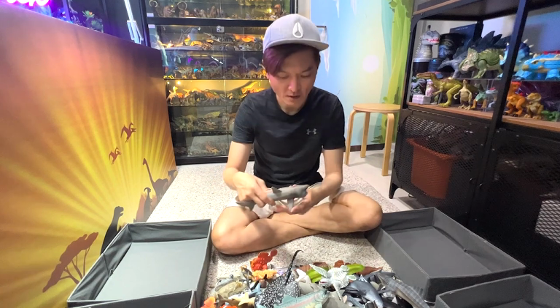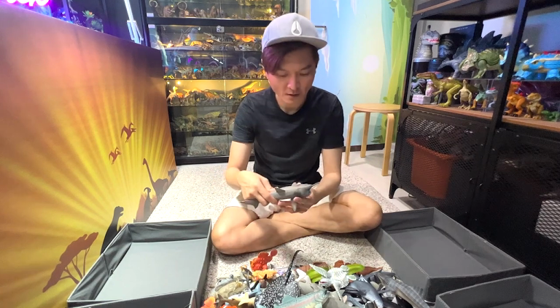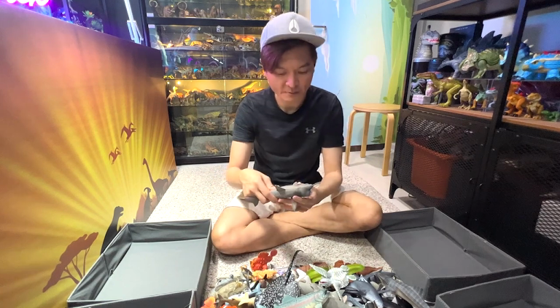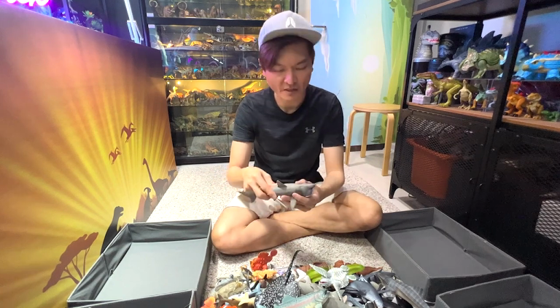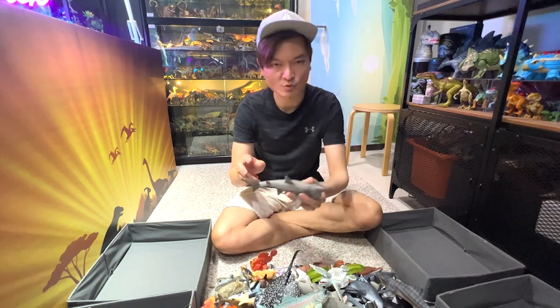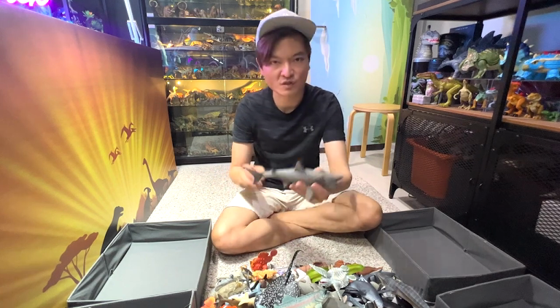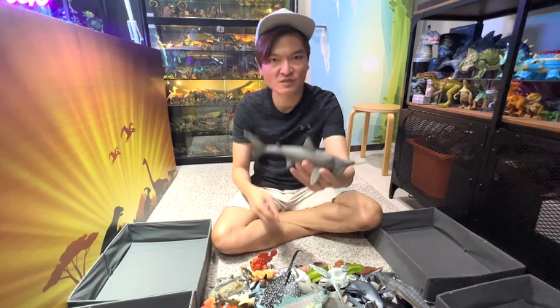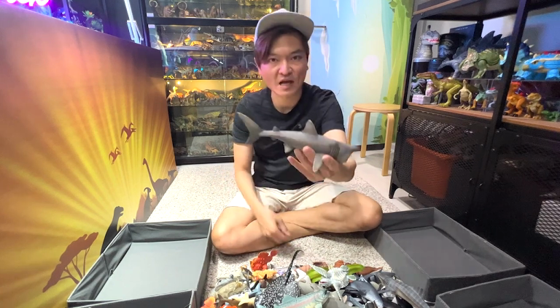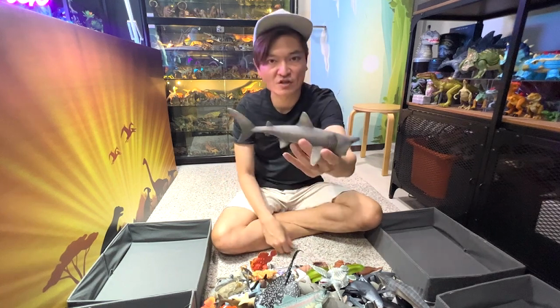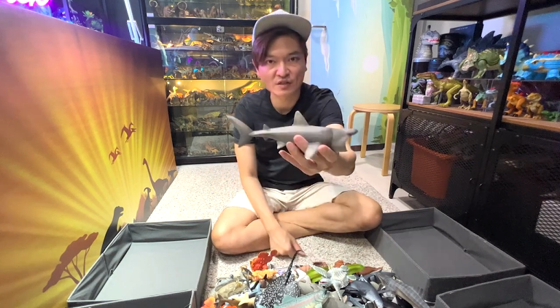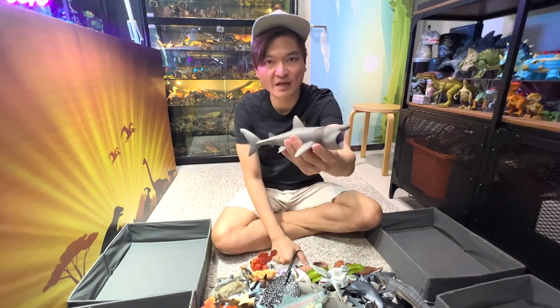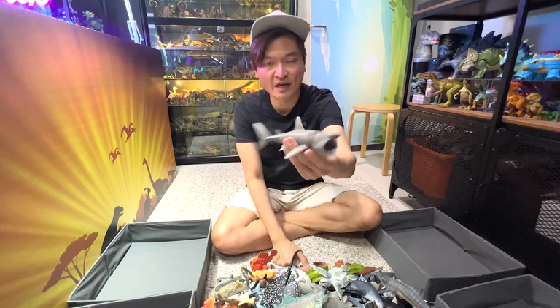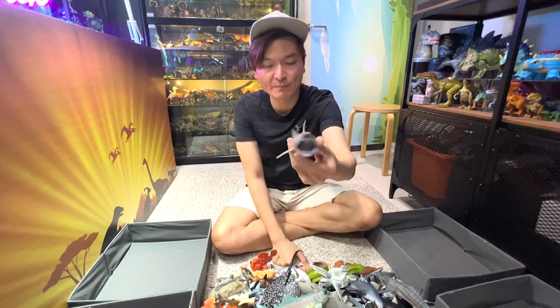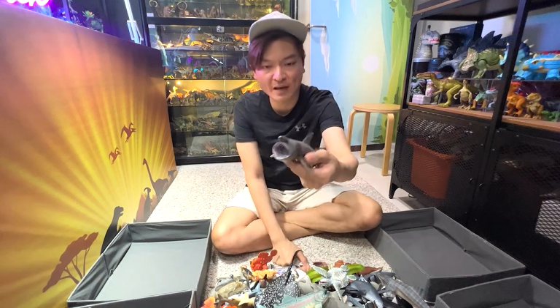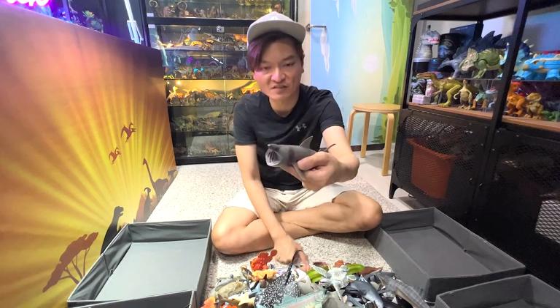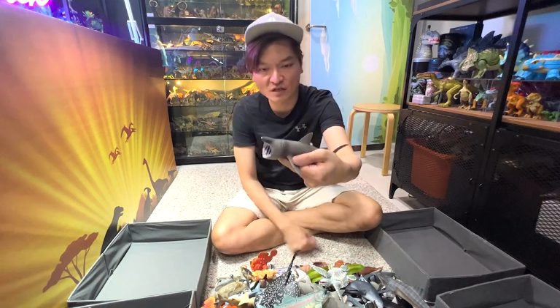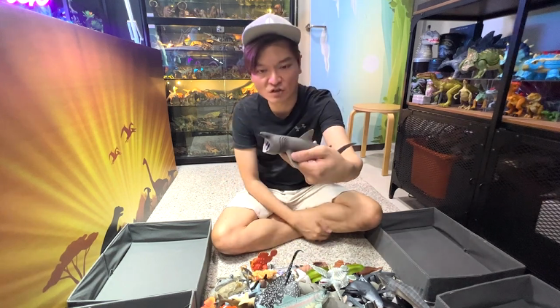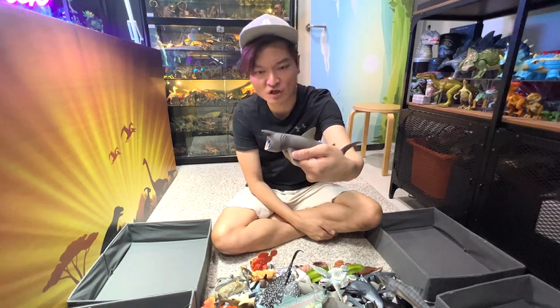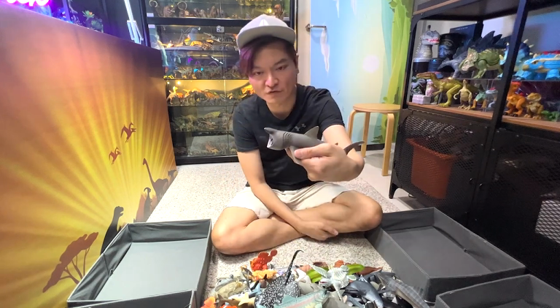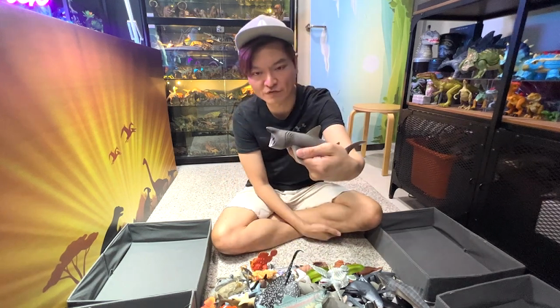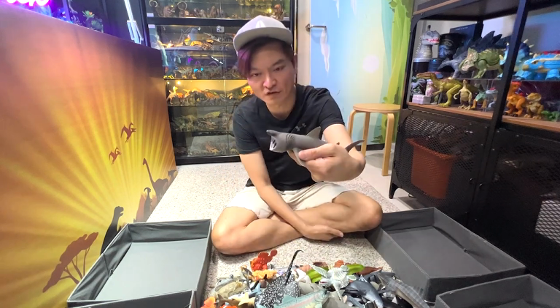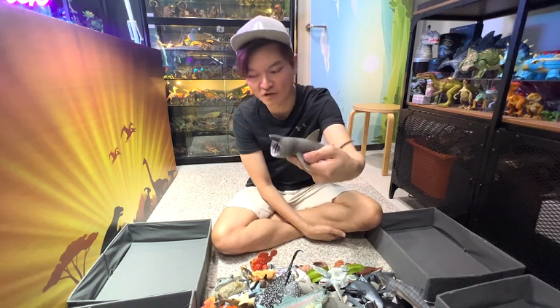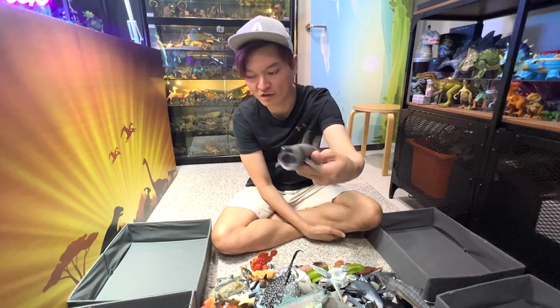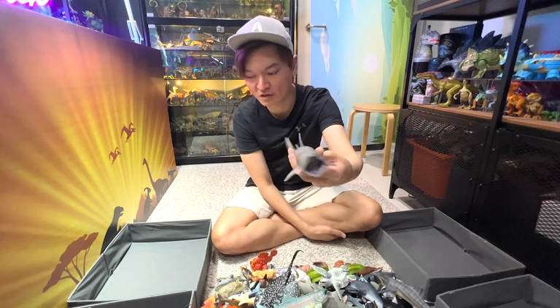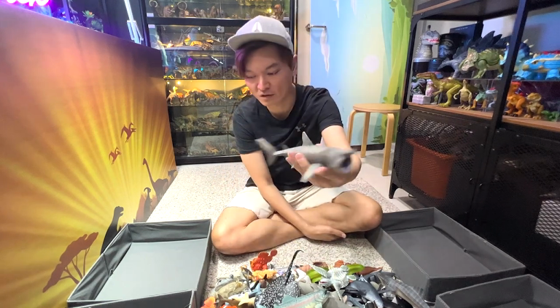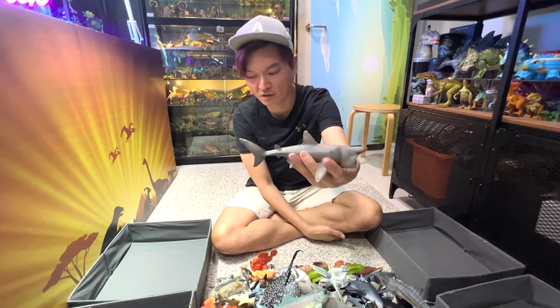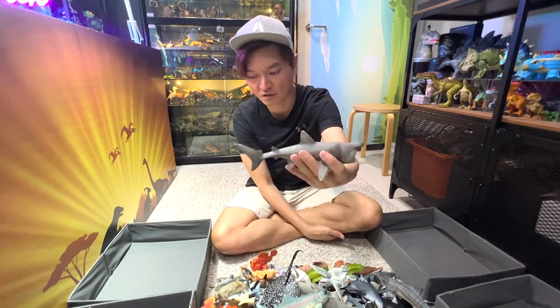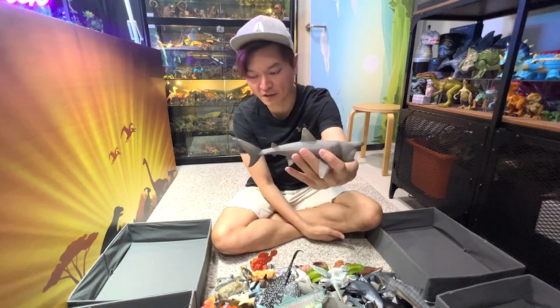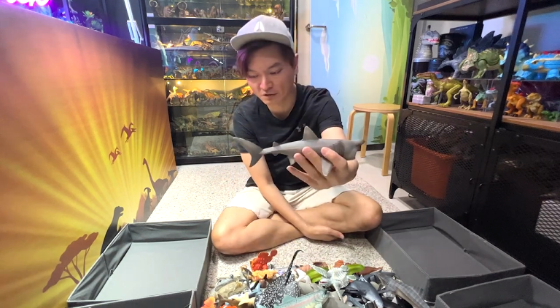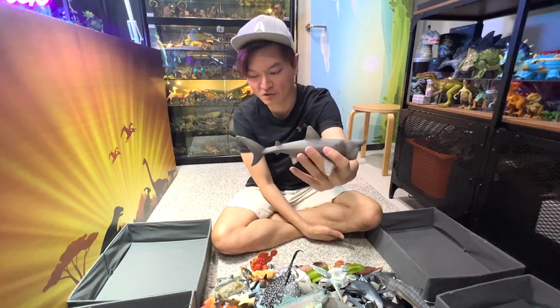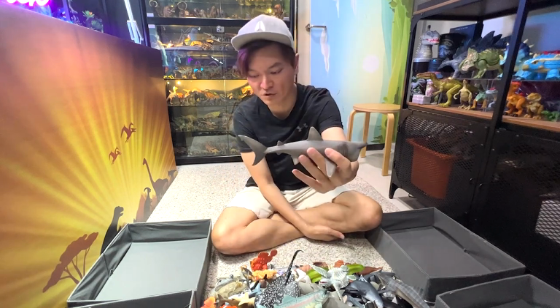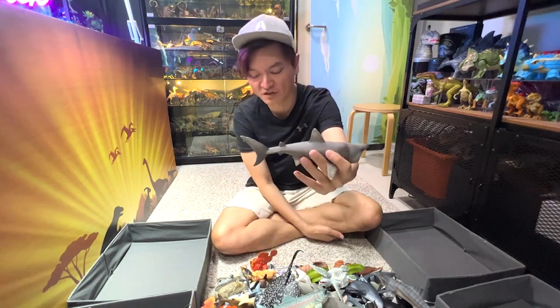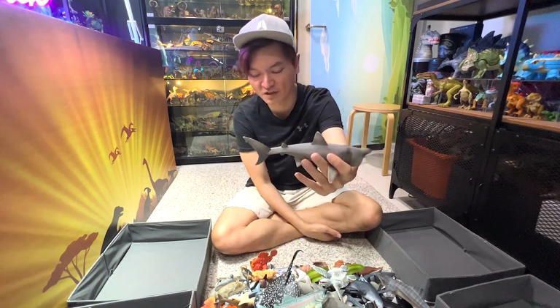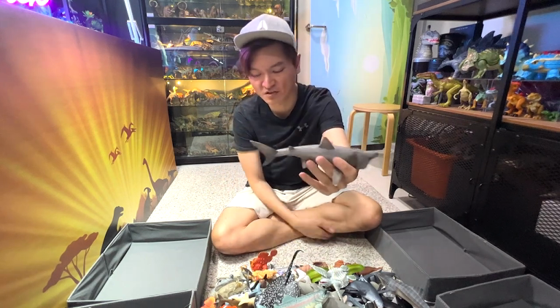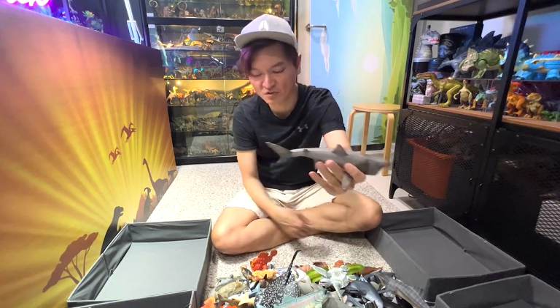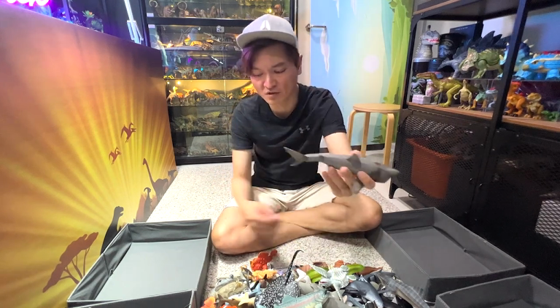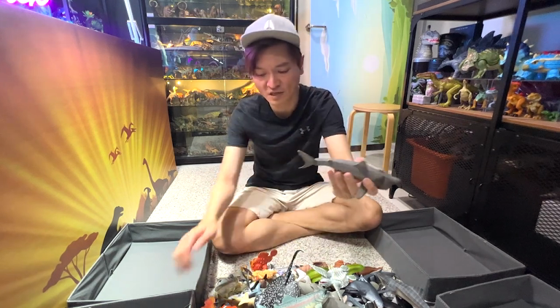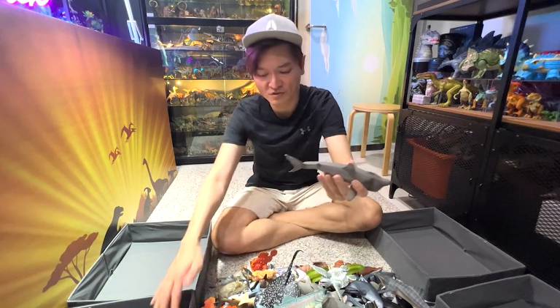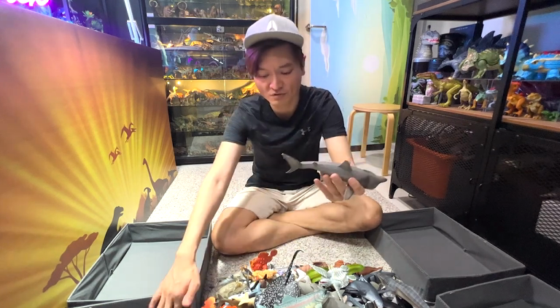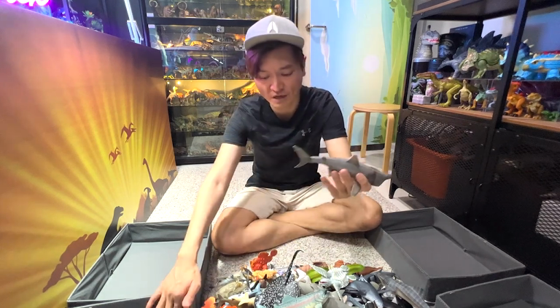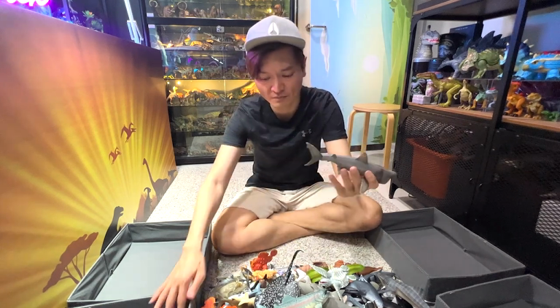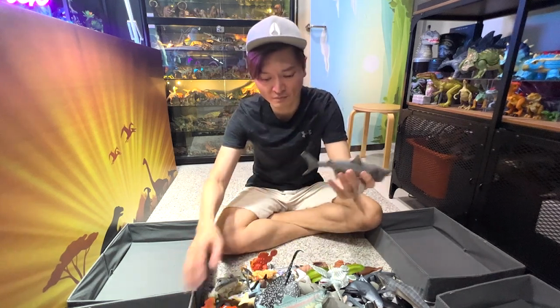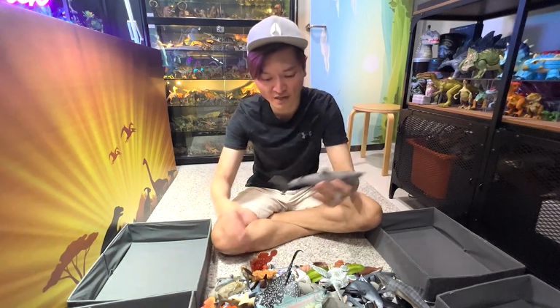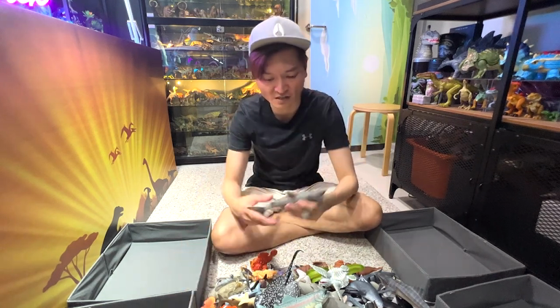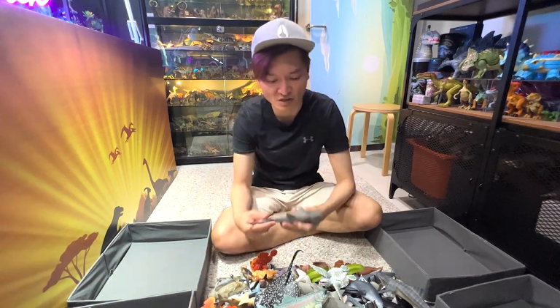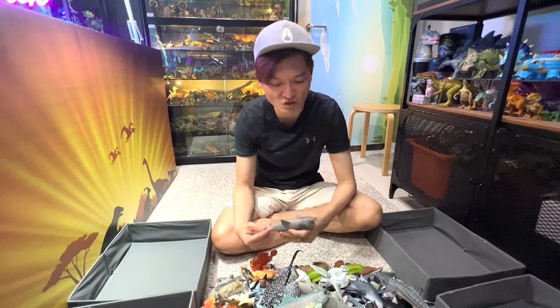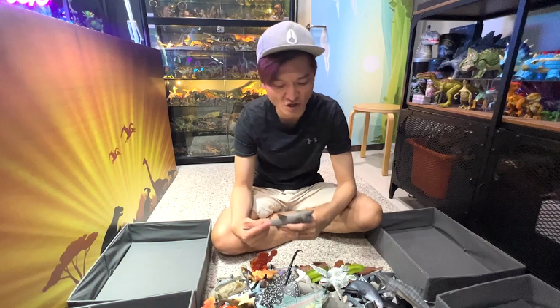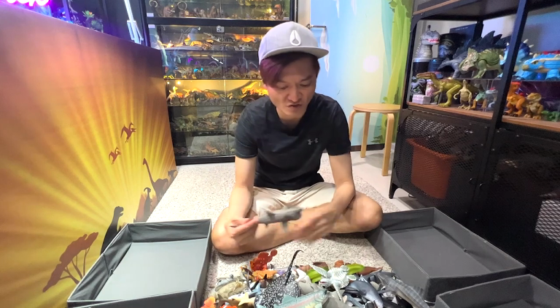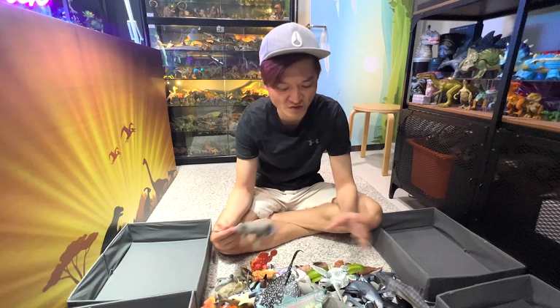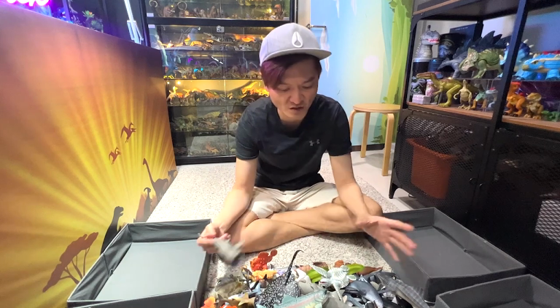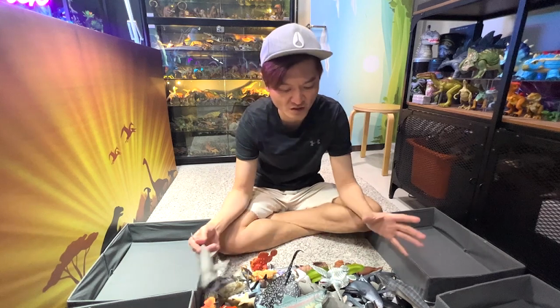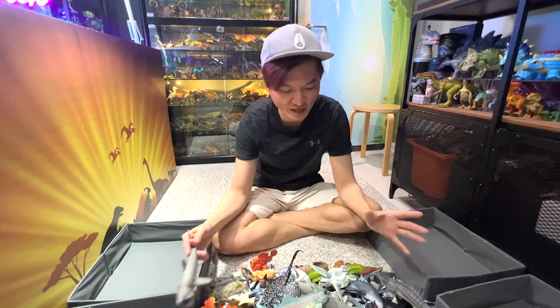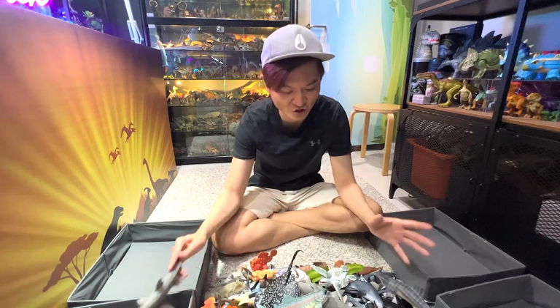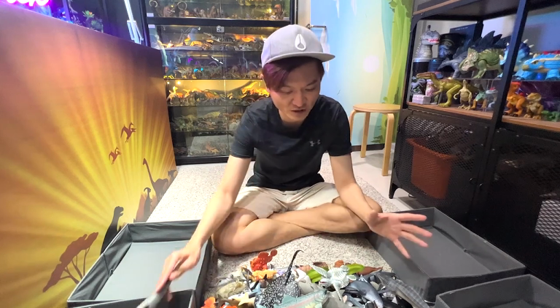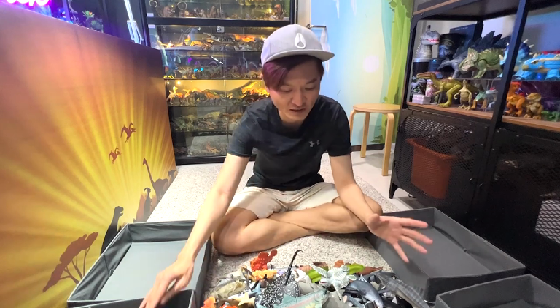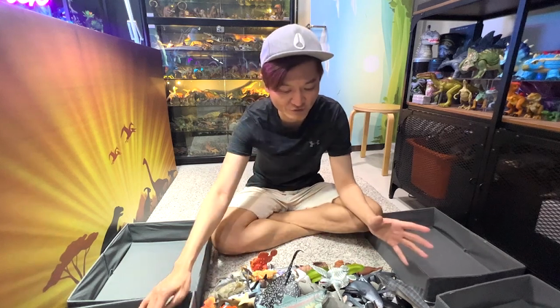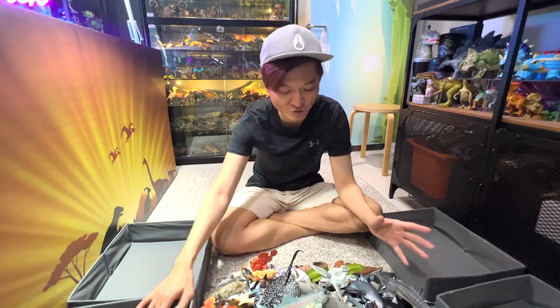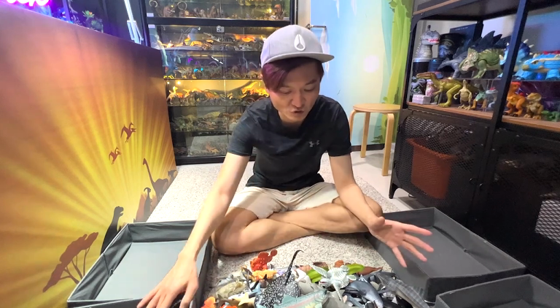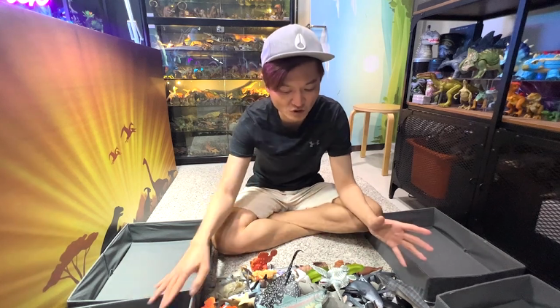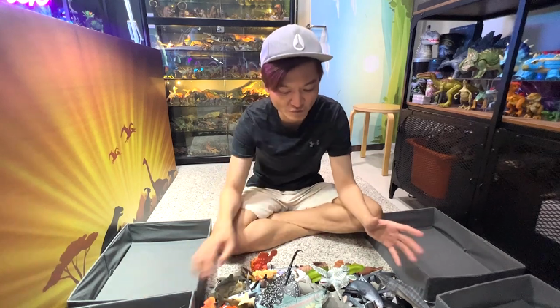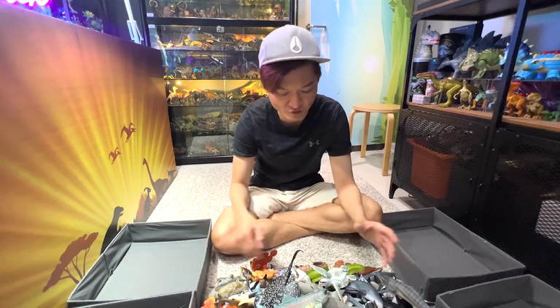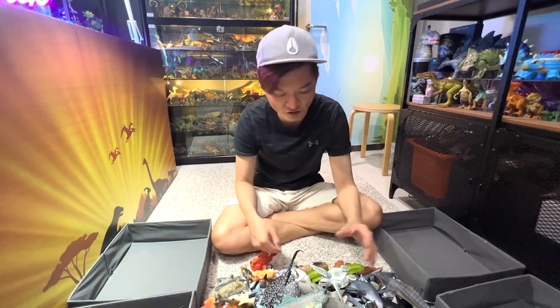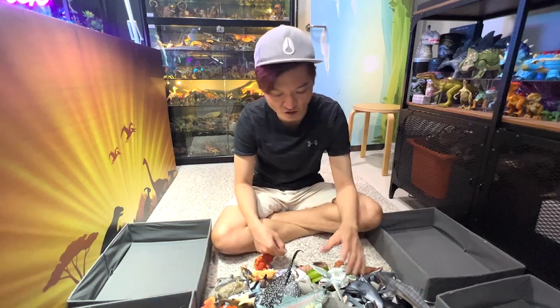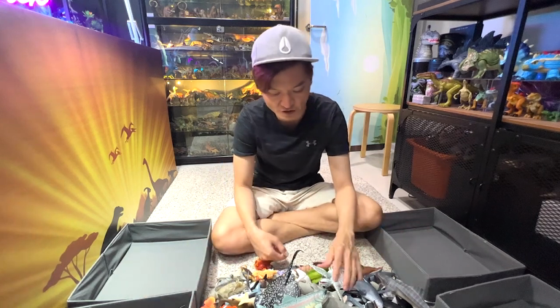Next one is actually a basking shark figure. It looks really nice. Do you guys know that basking sharks are actually filter feeders?